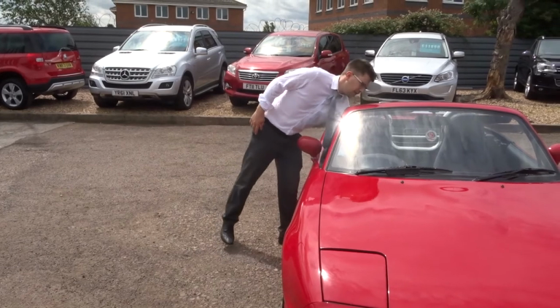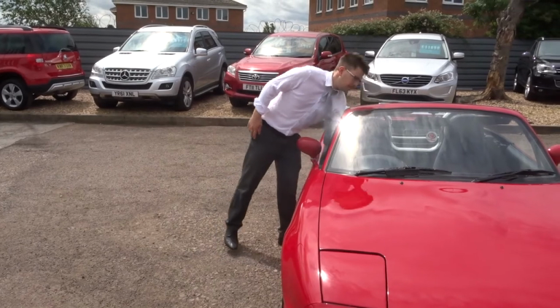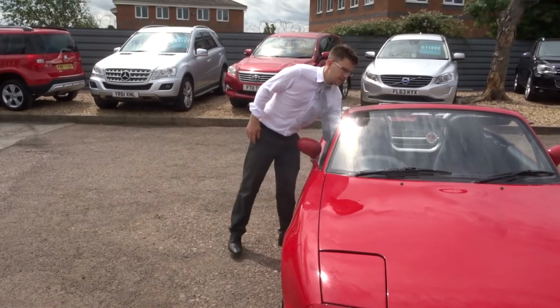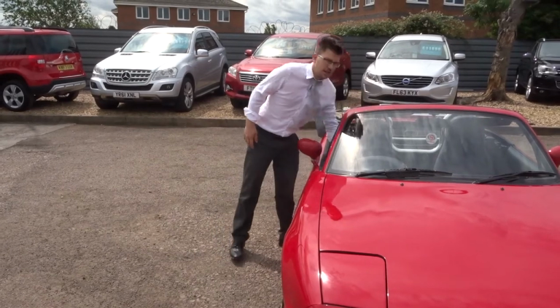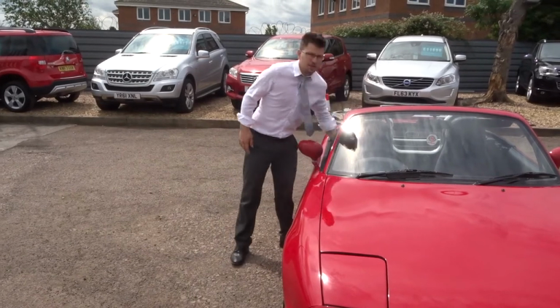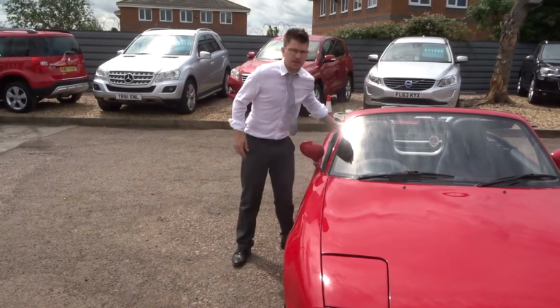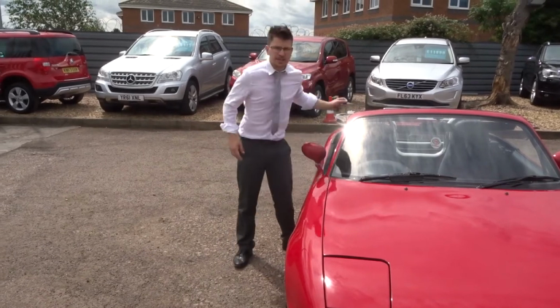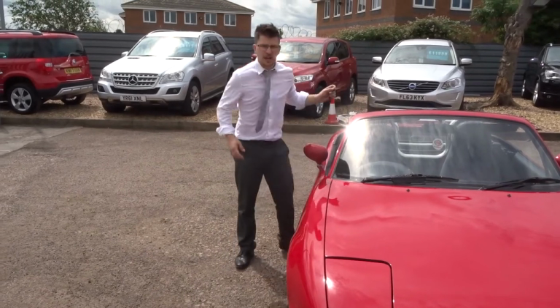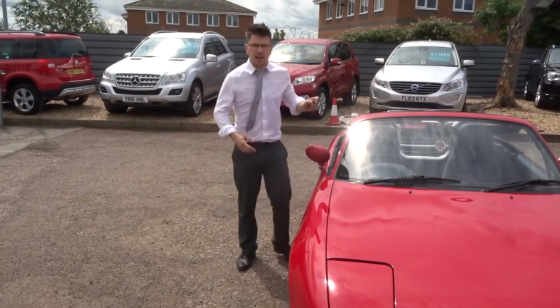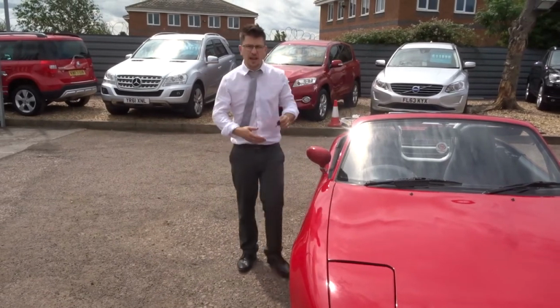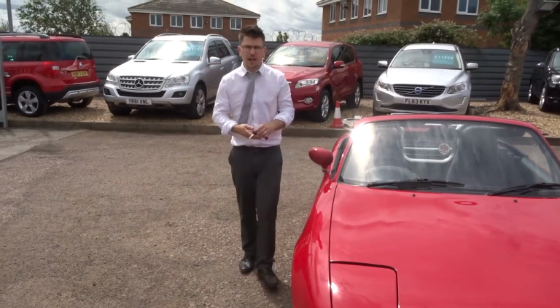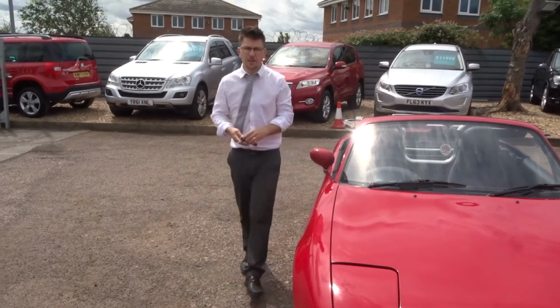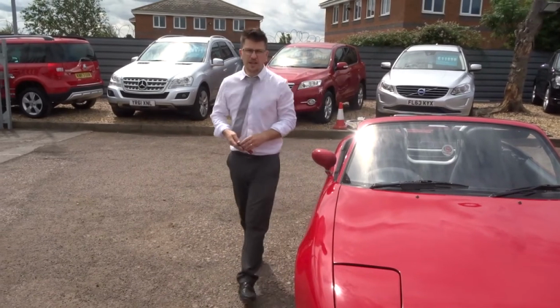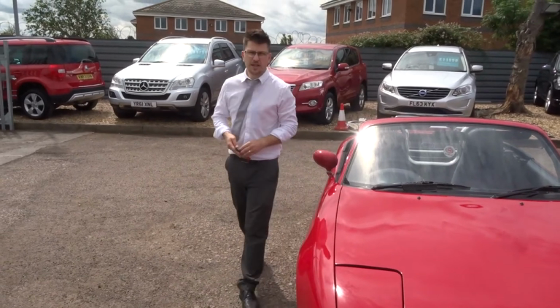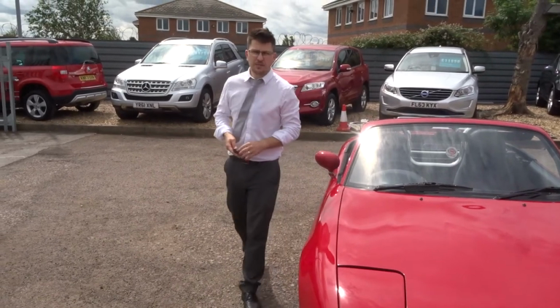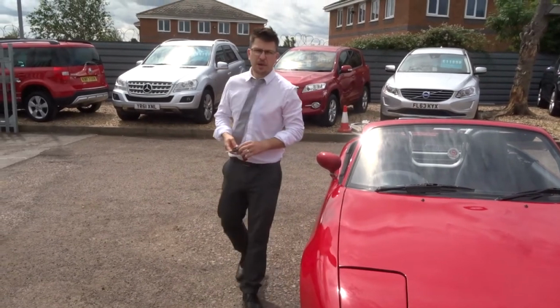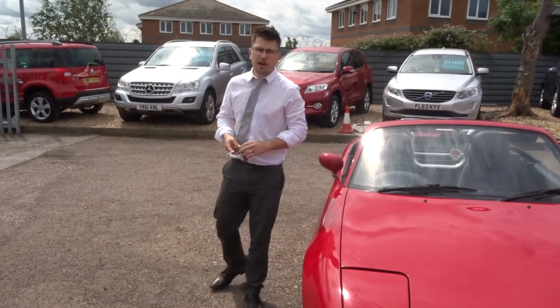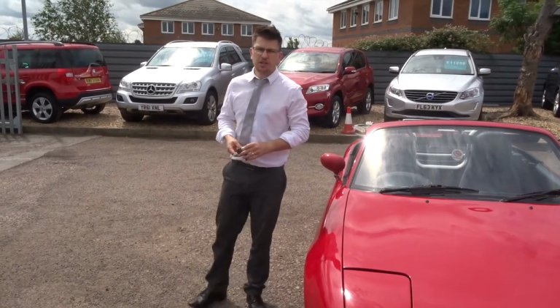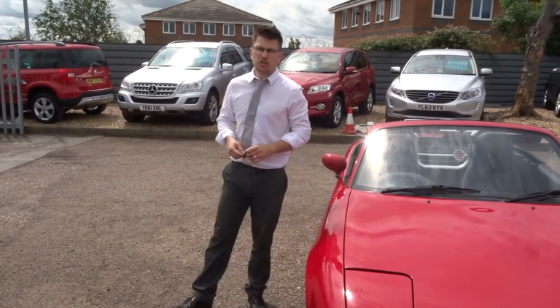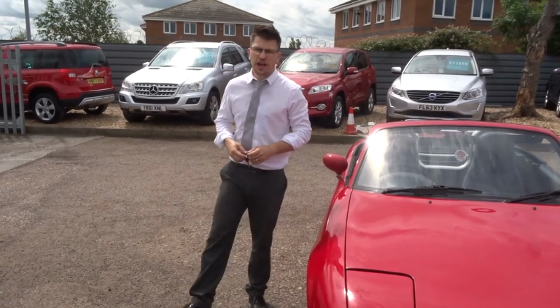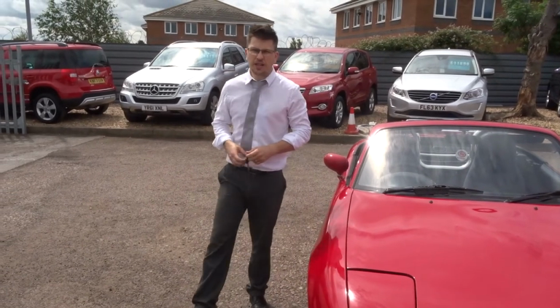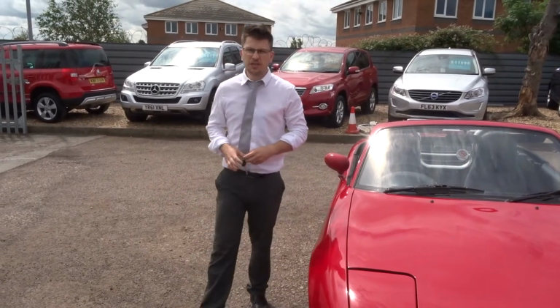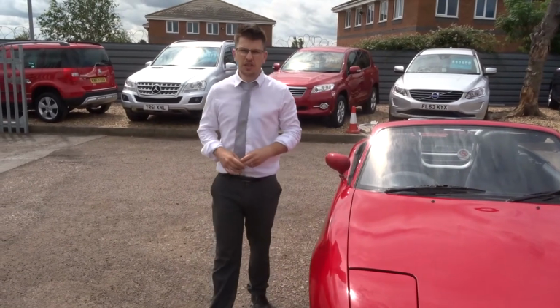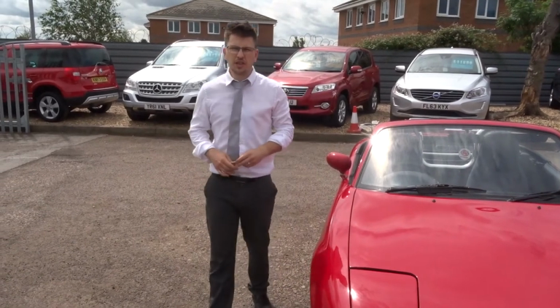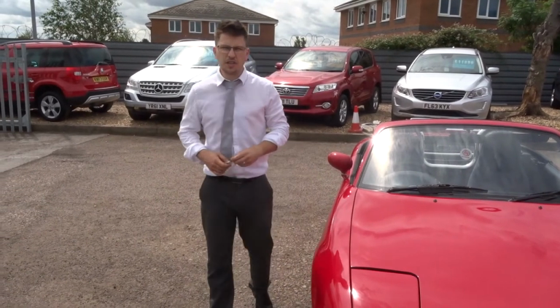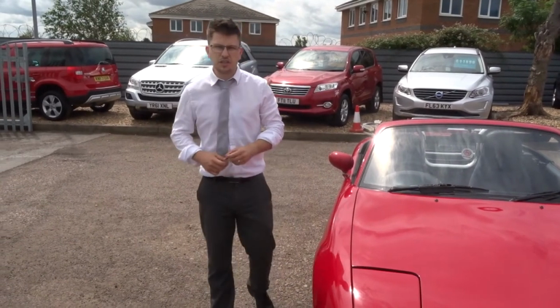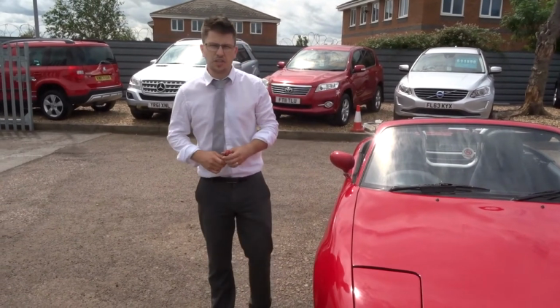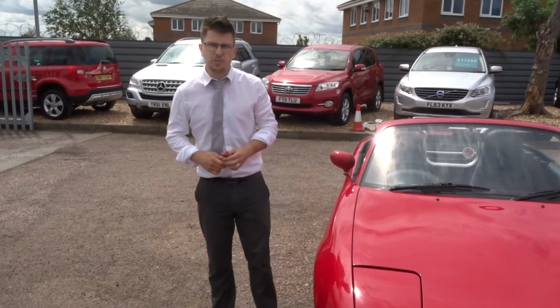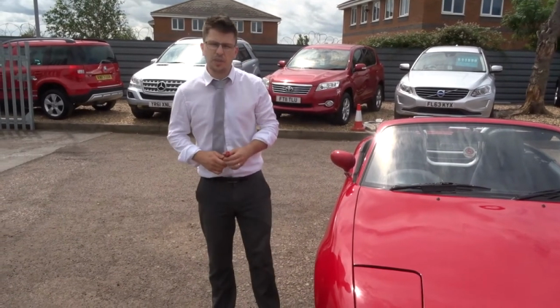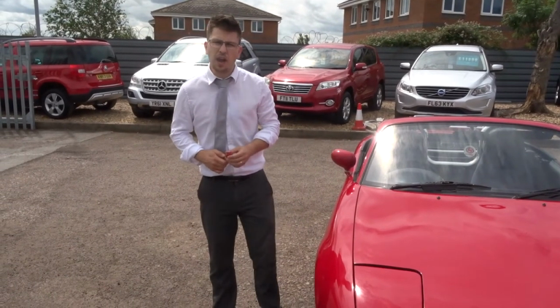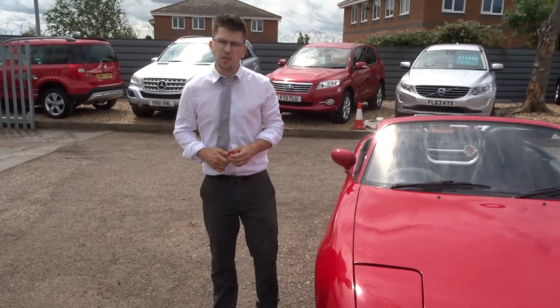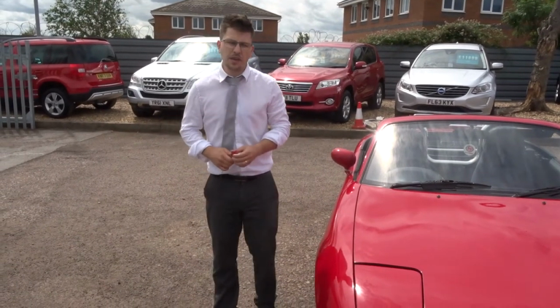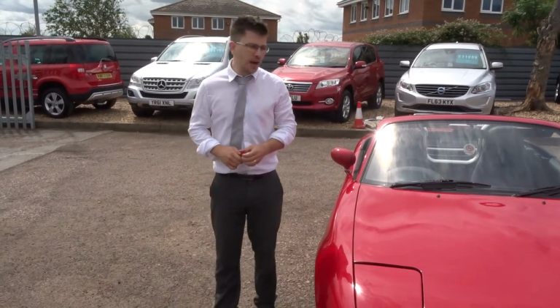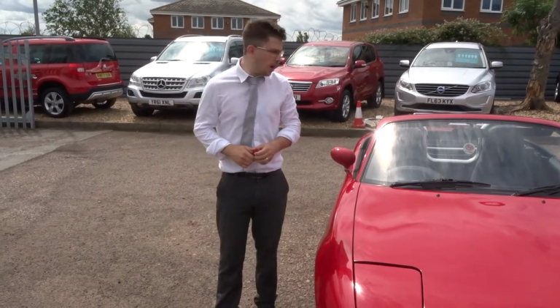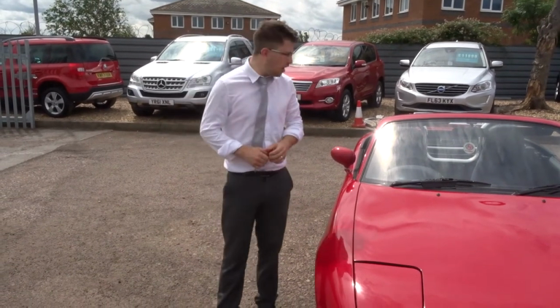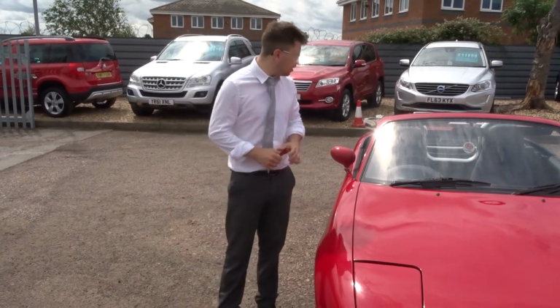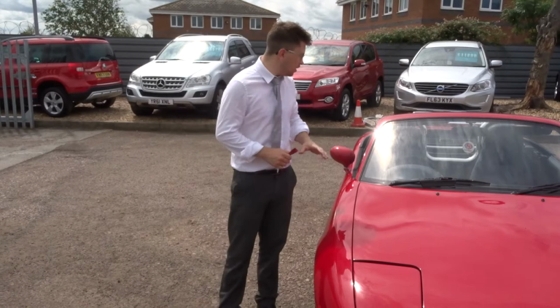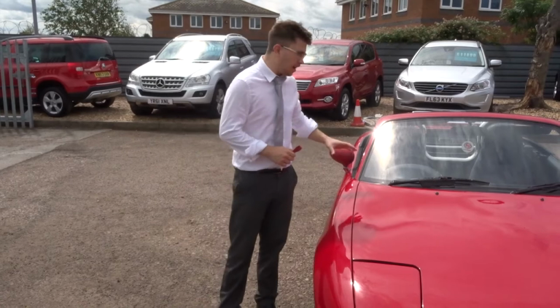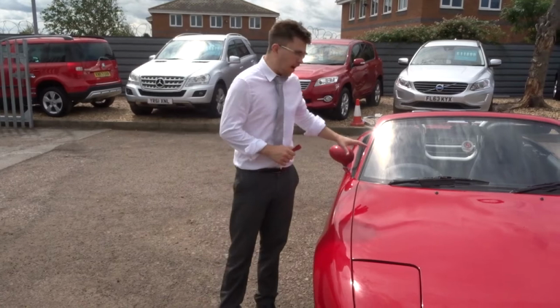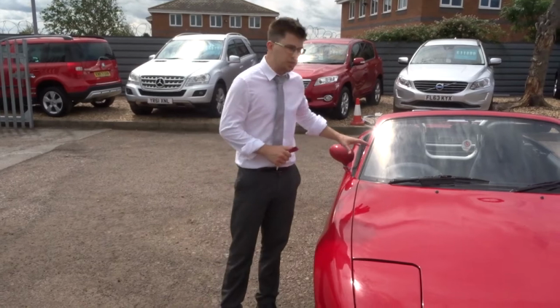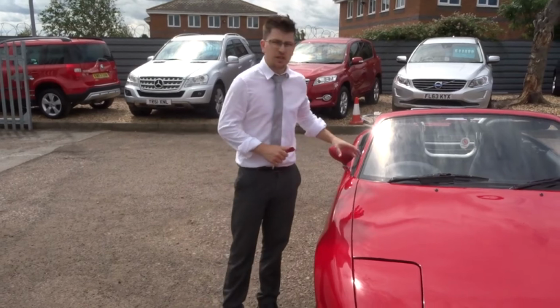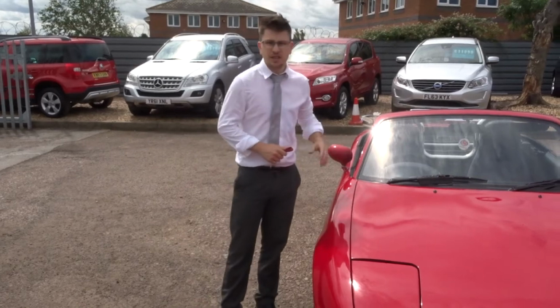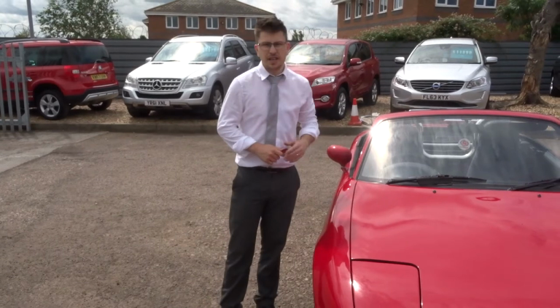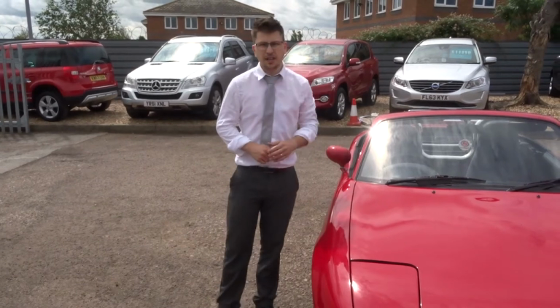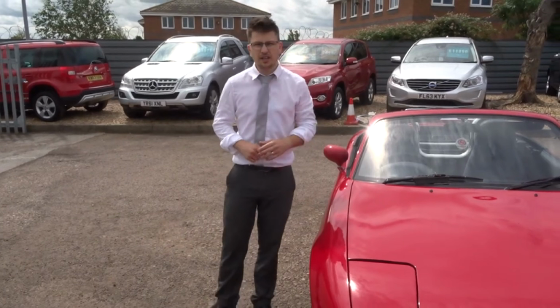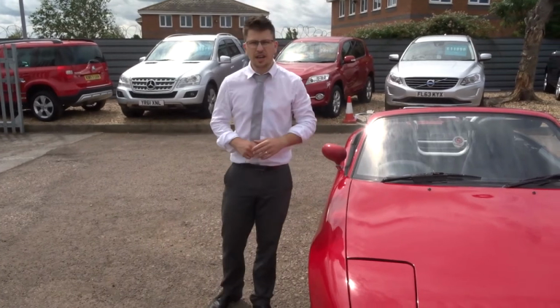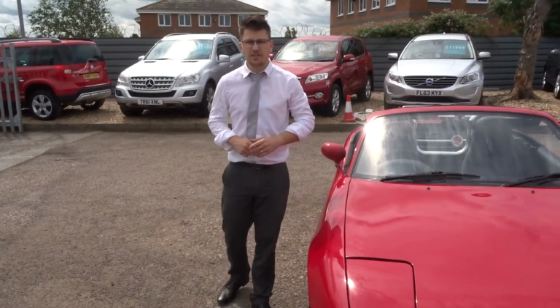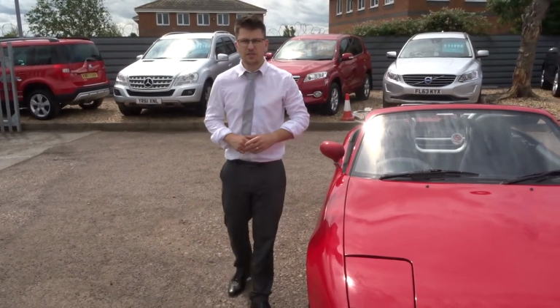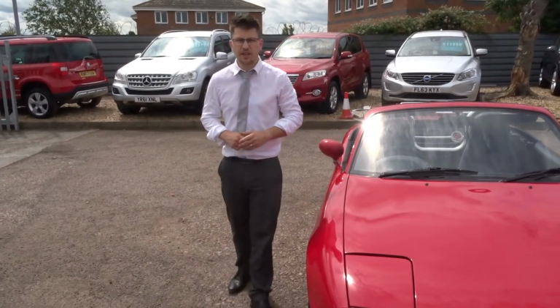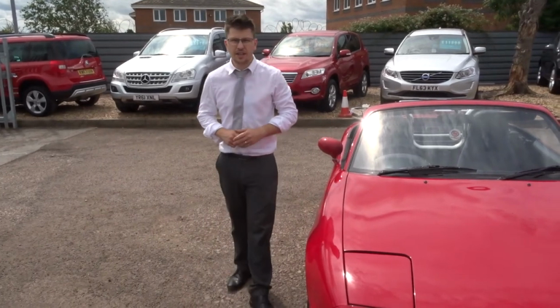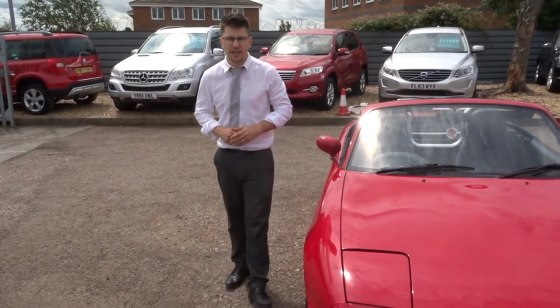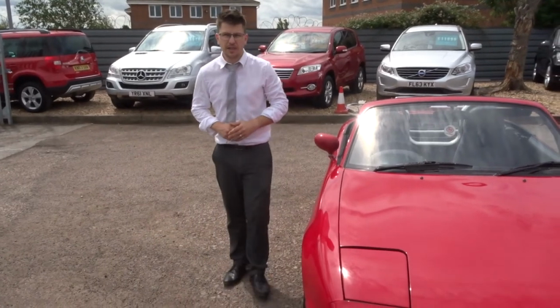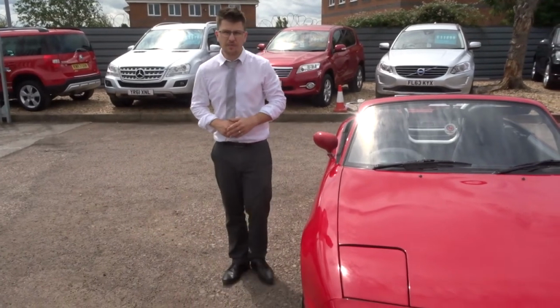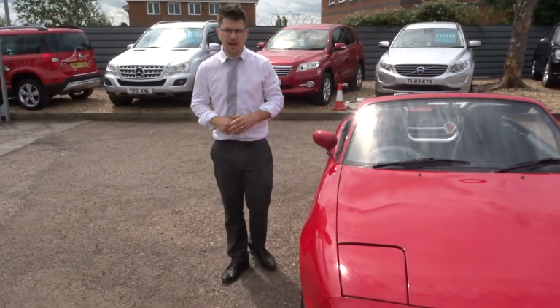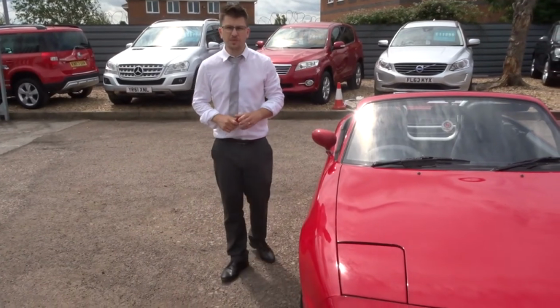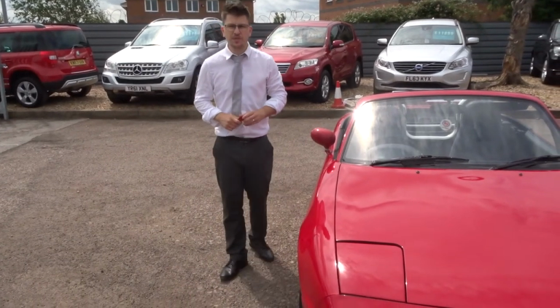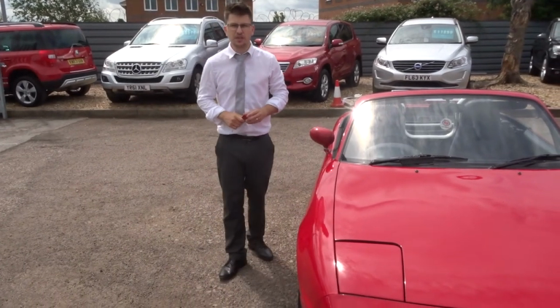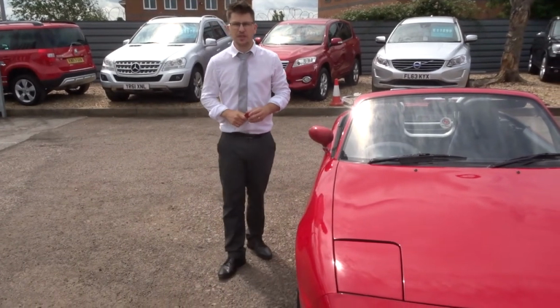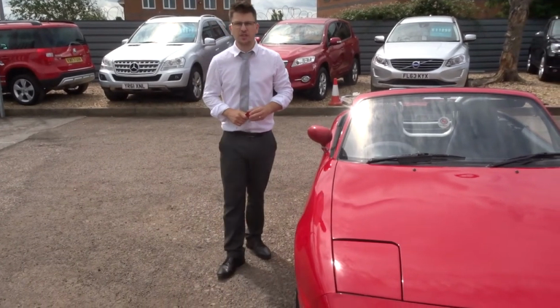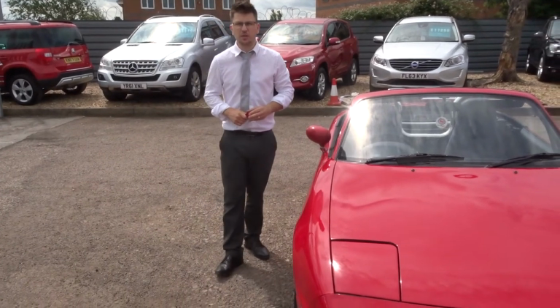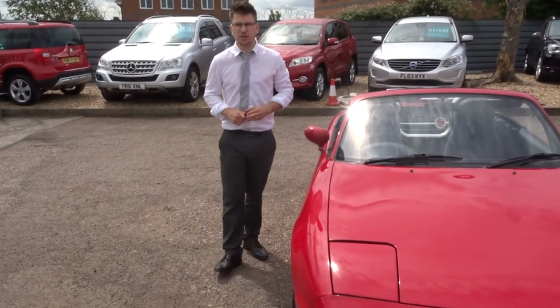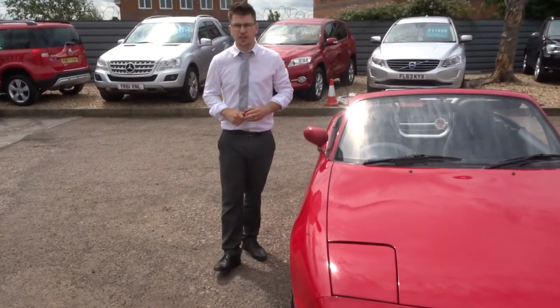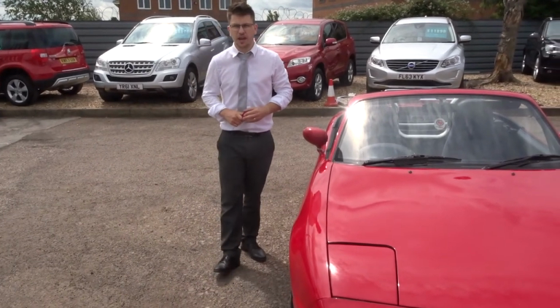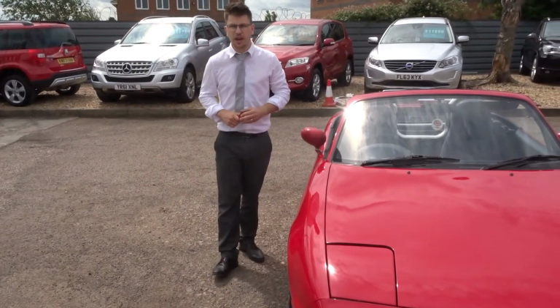So this car came in as a part exchange. The gentleman that owned the car, as you can see, looks after it. He absolutely adored the car.